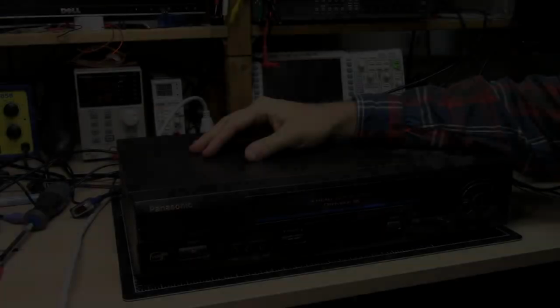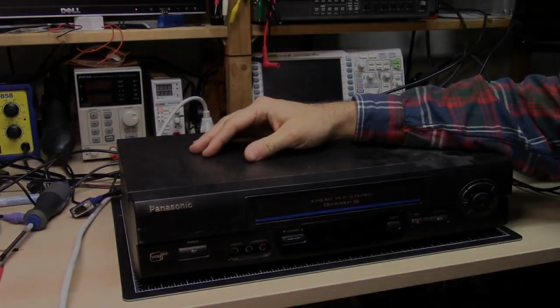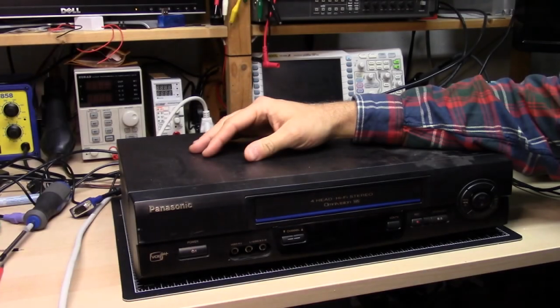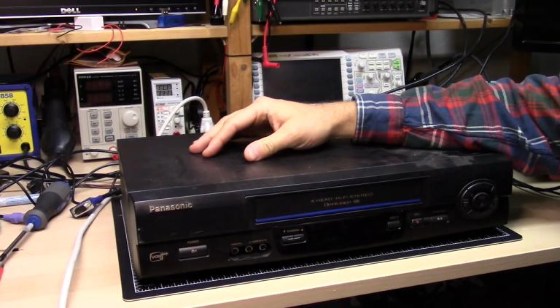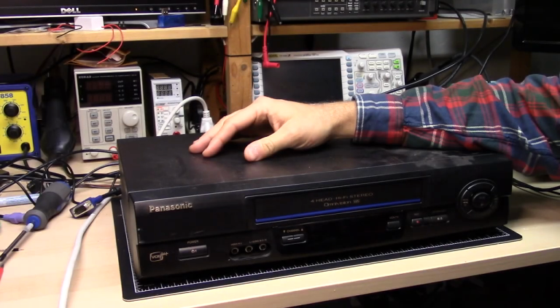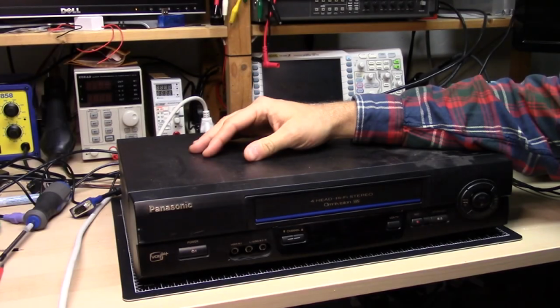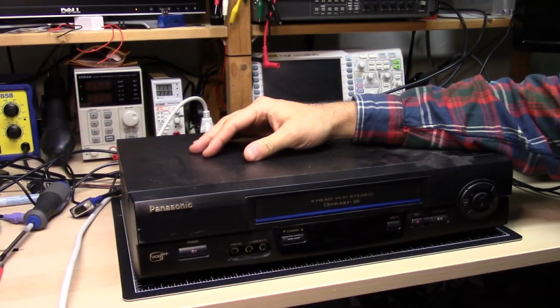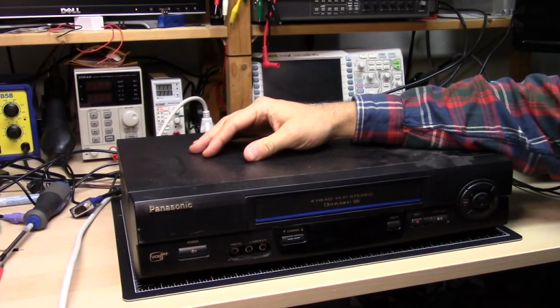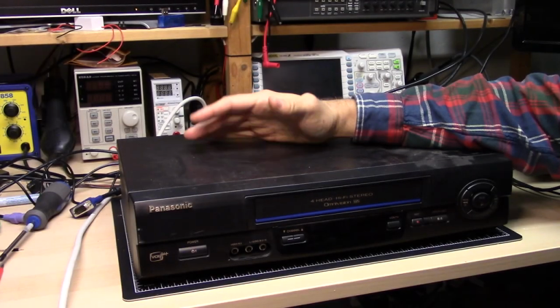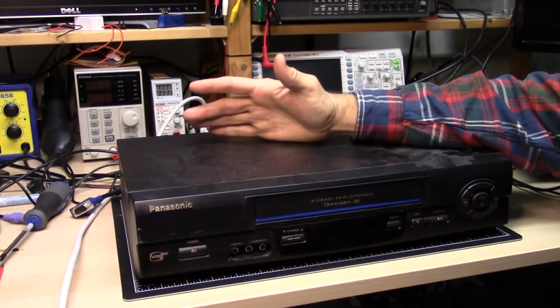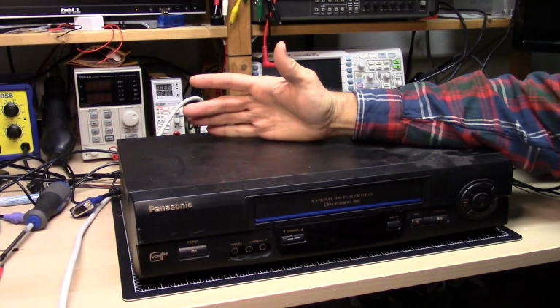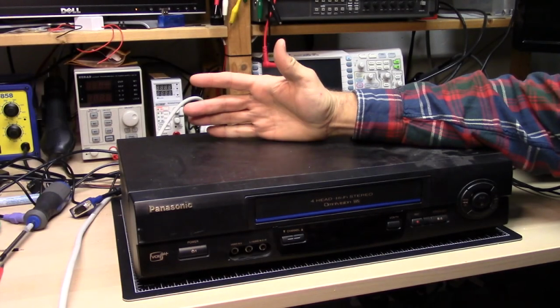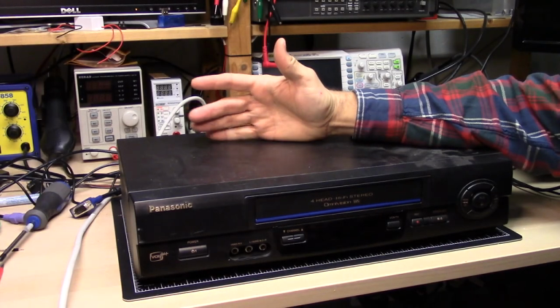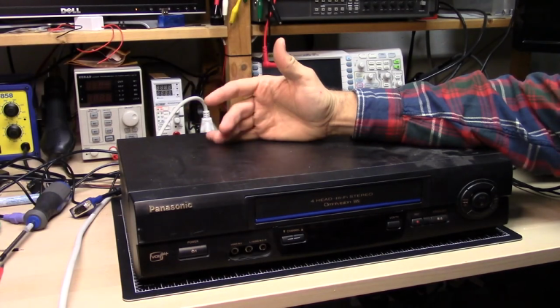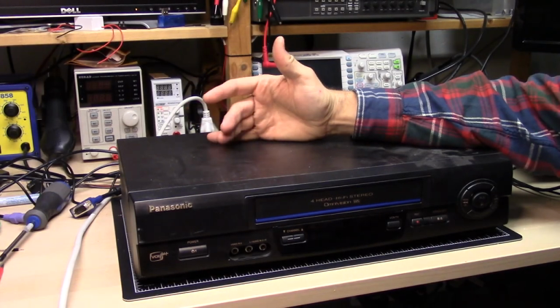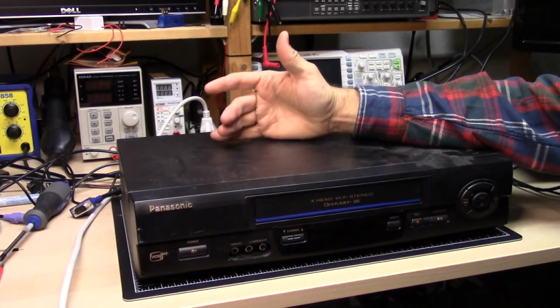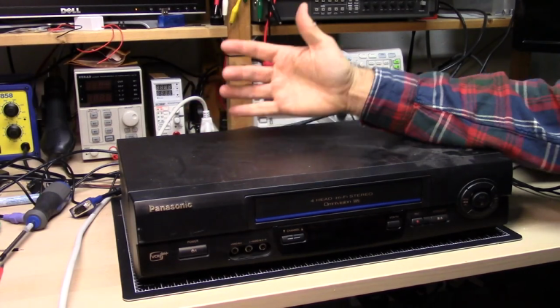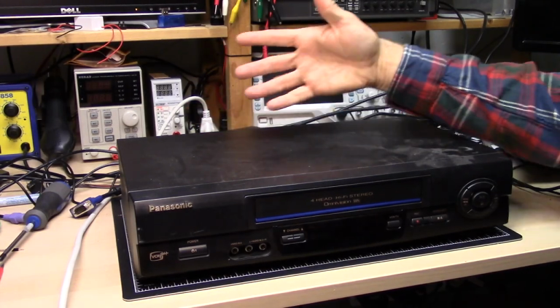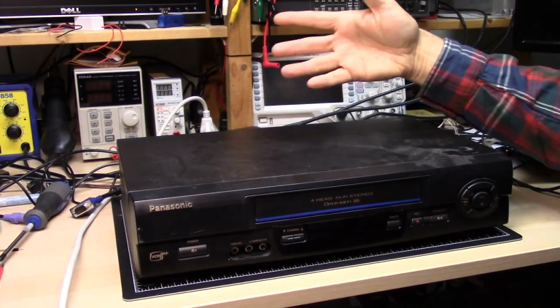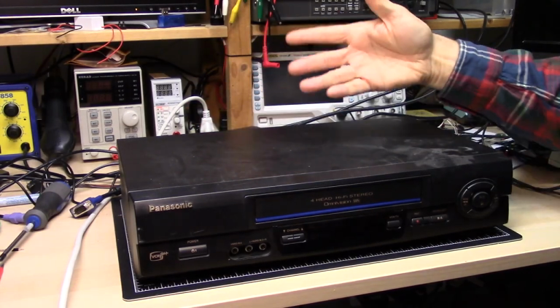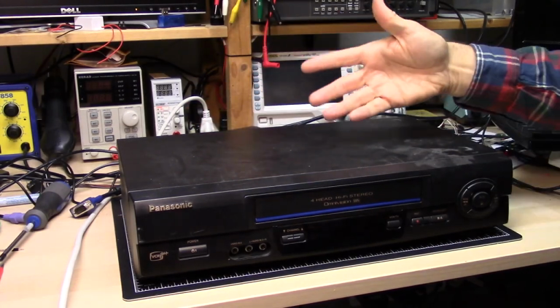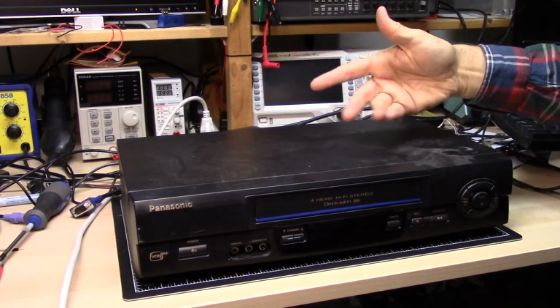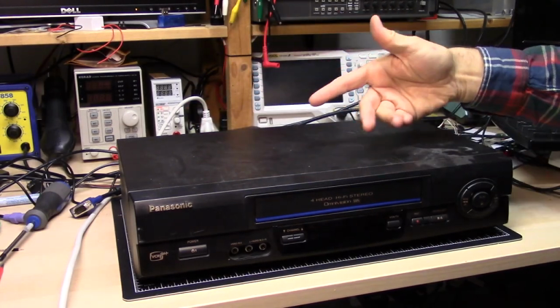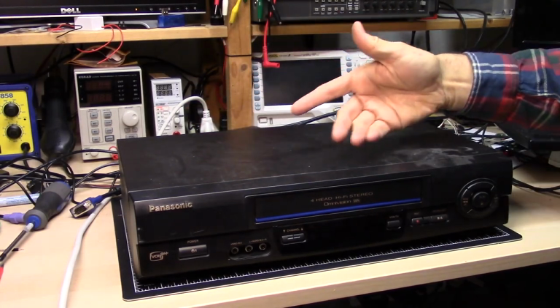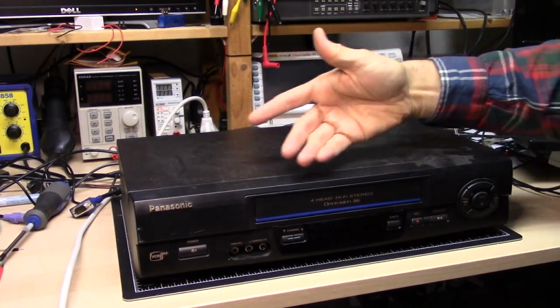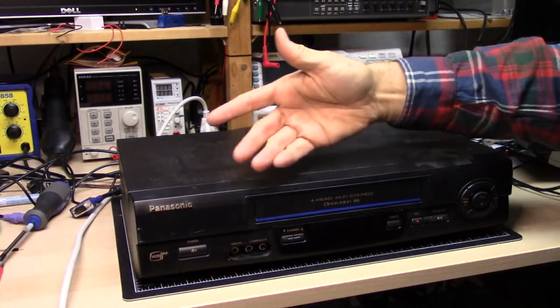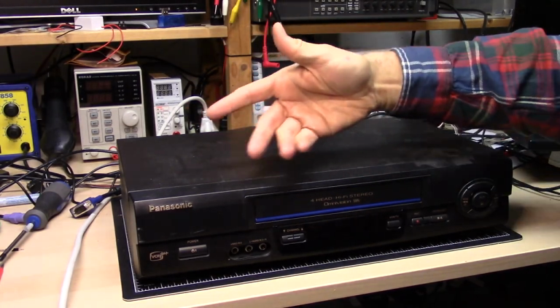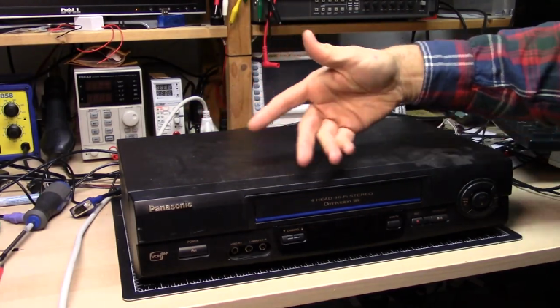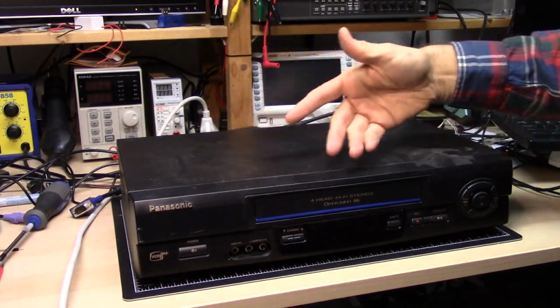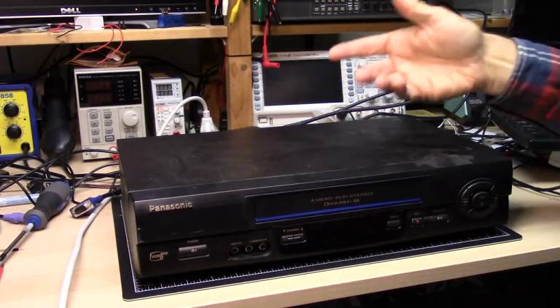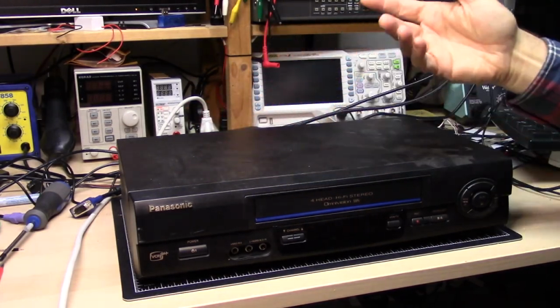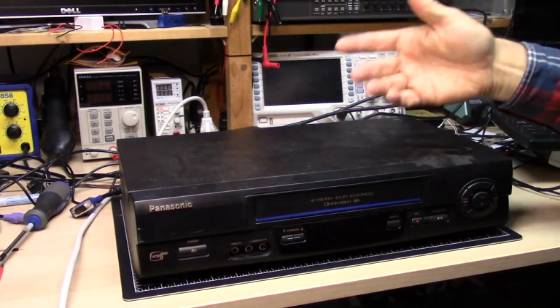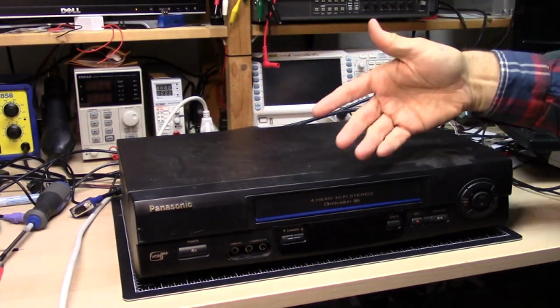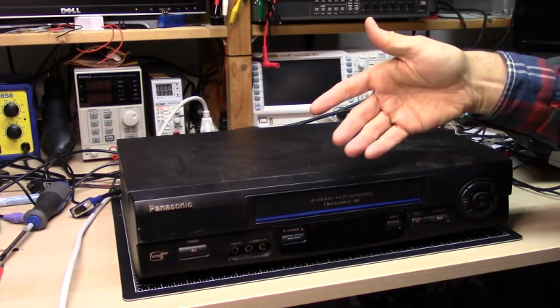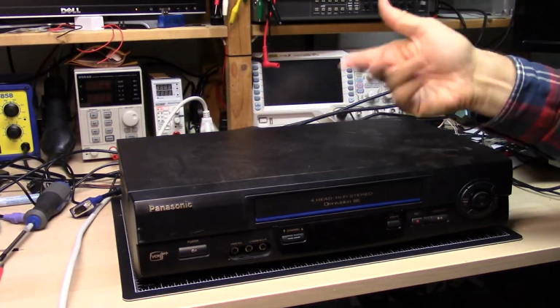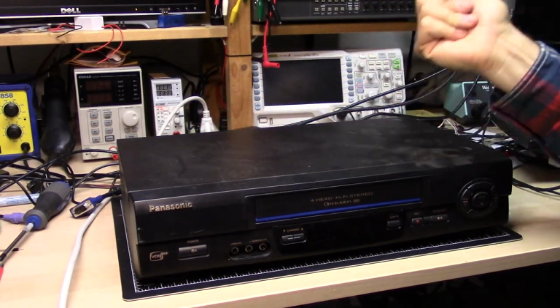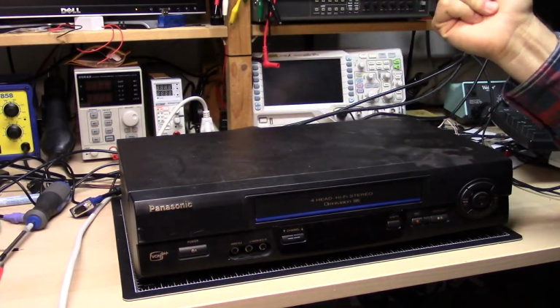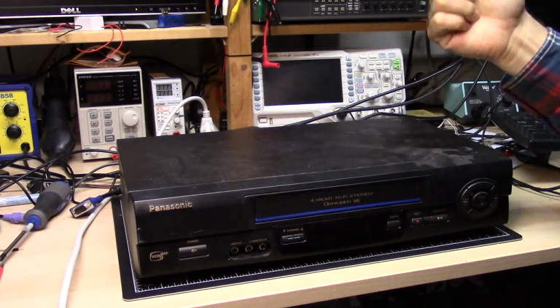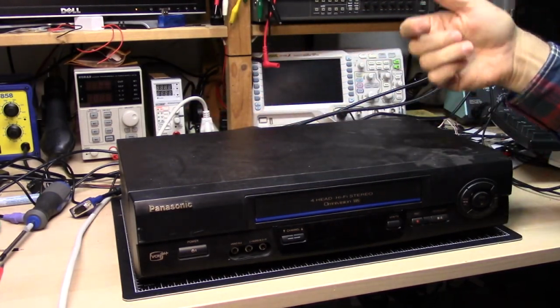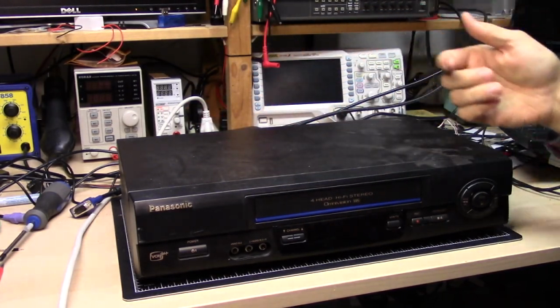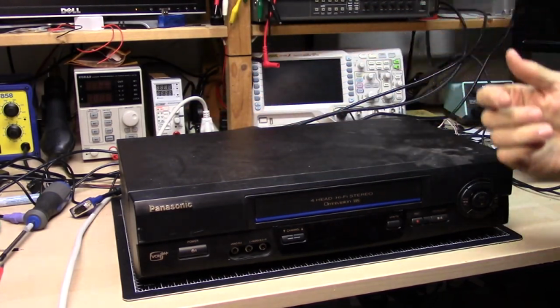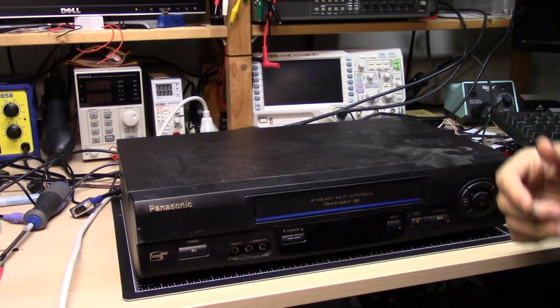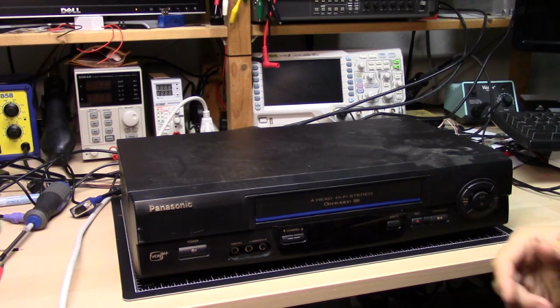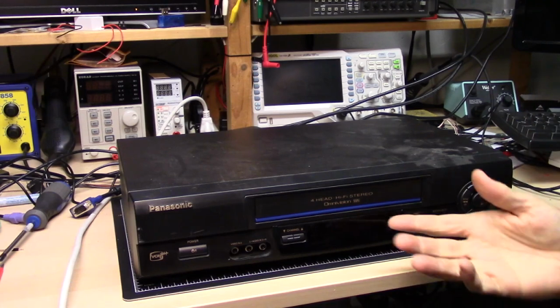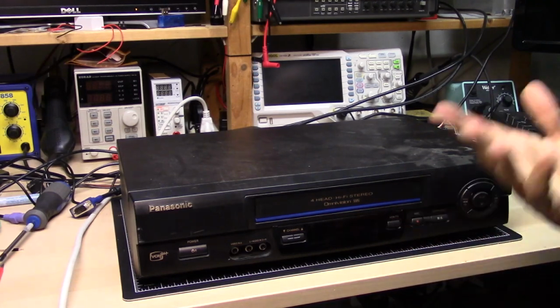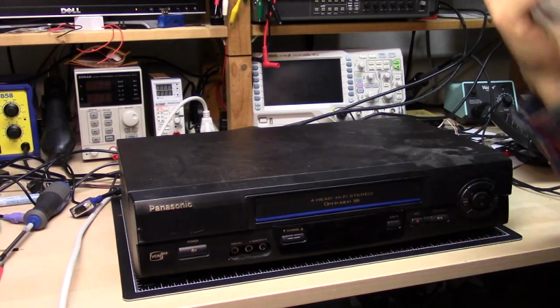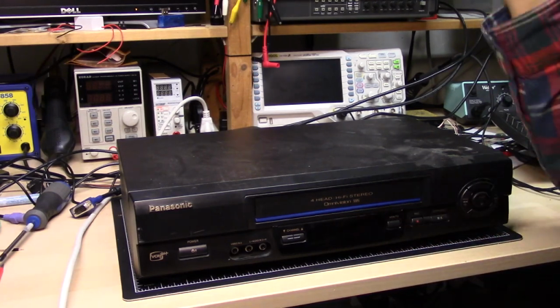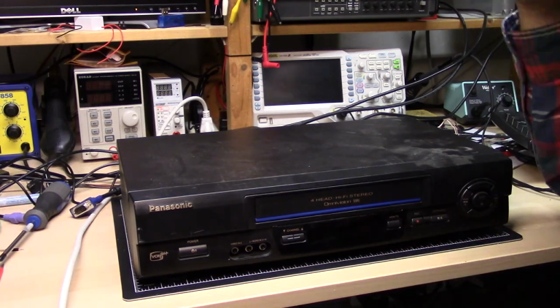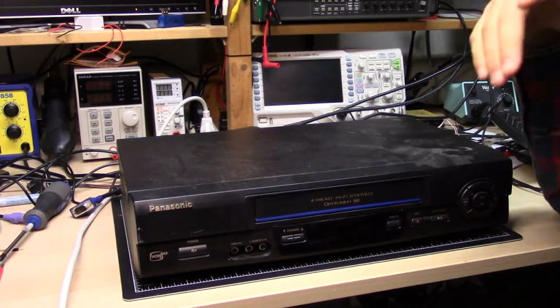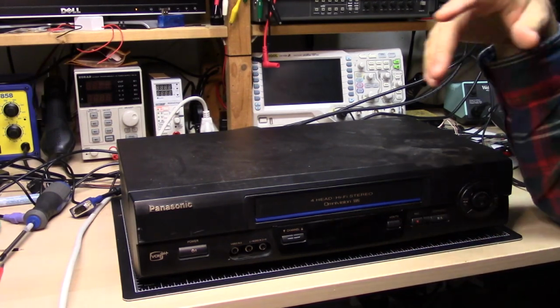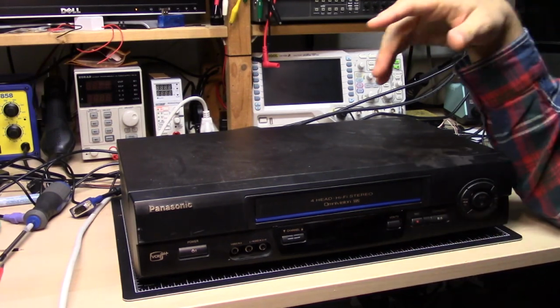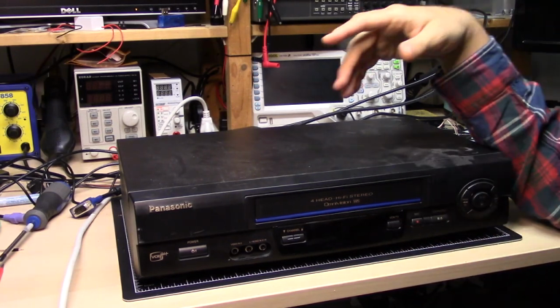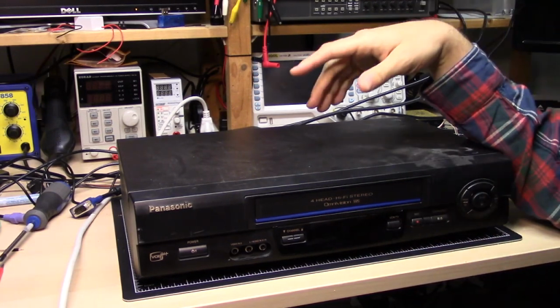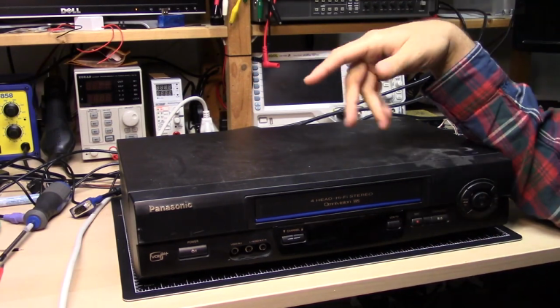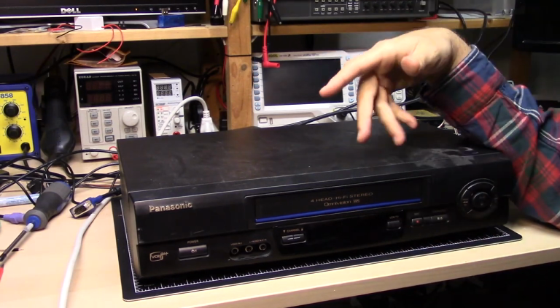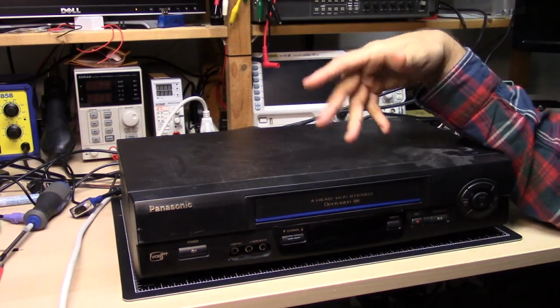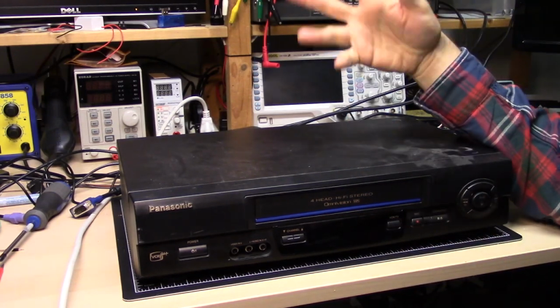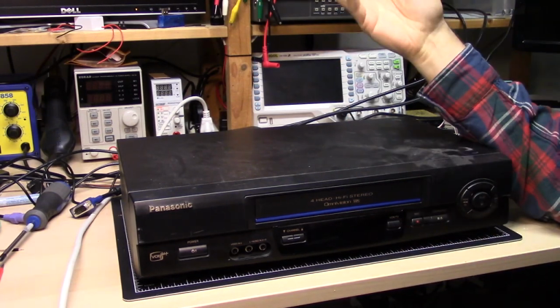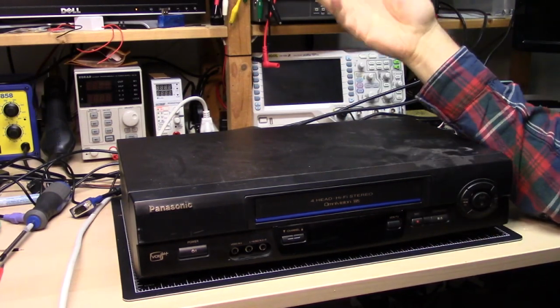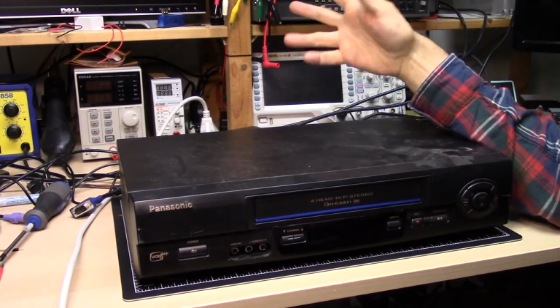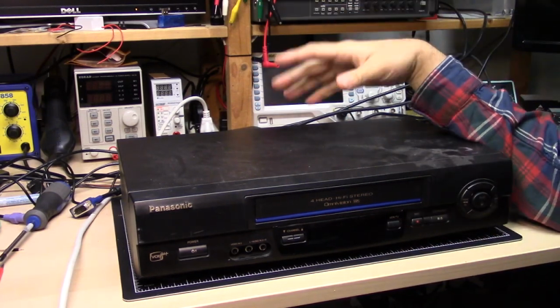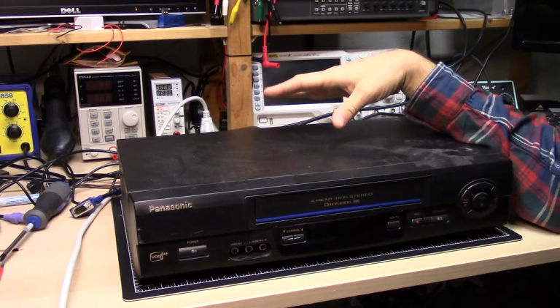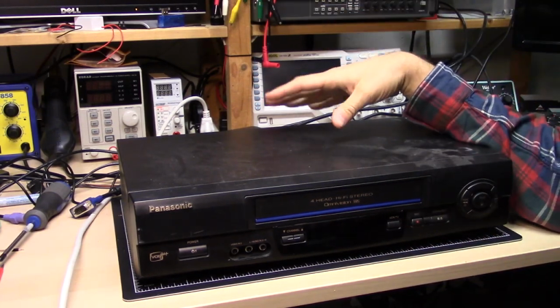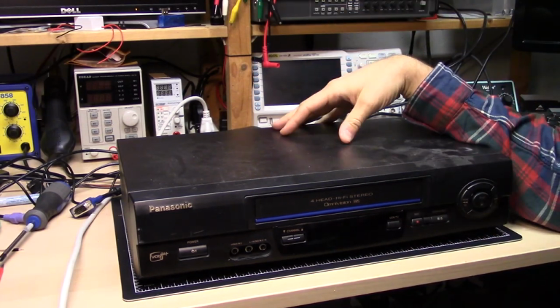Today I'm going to talk about this old VCR here. It's a Panasonic 4-Head Hi-Fi Stereo Omnivision VHS VCR.